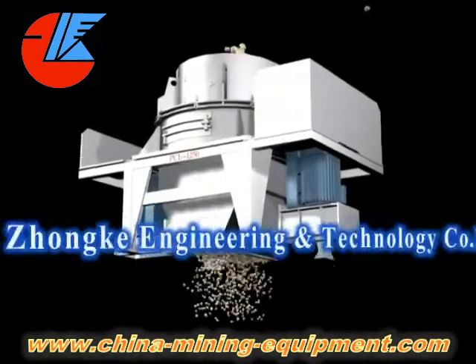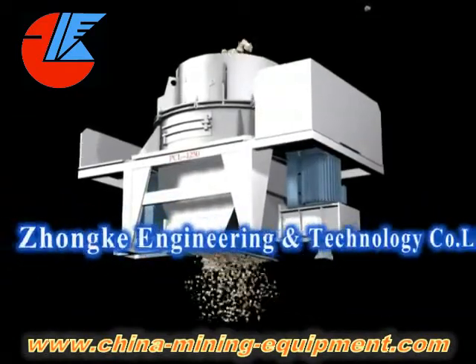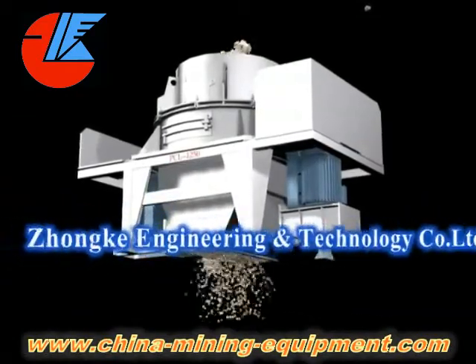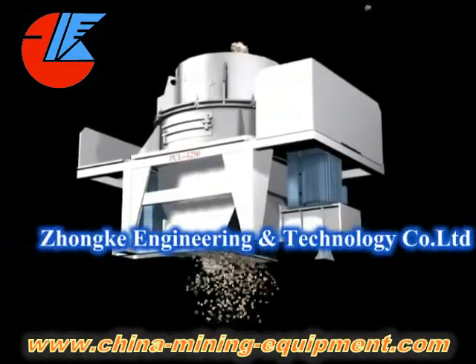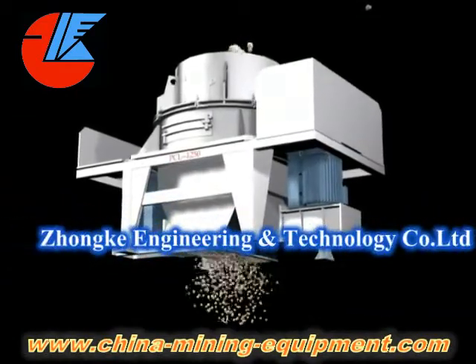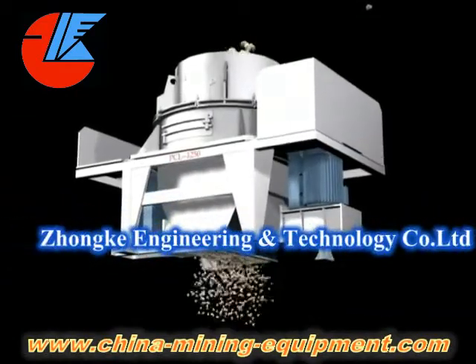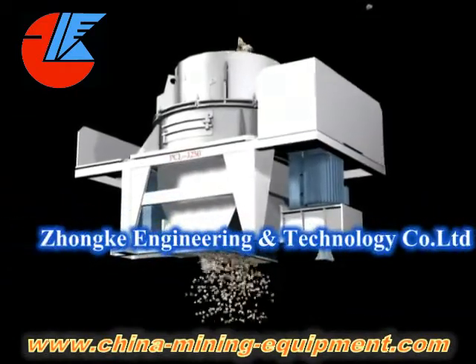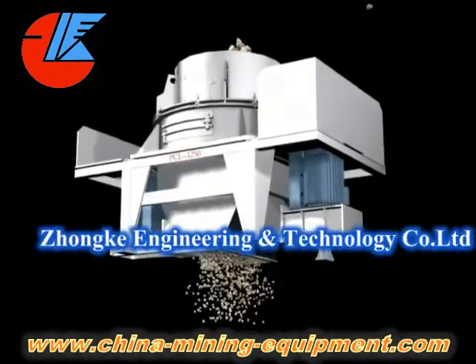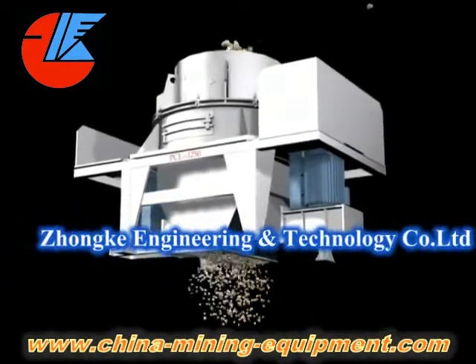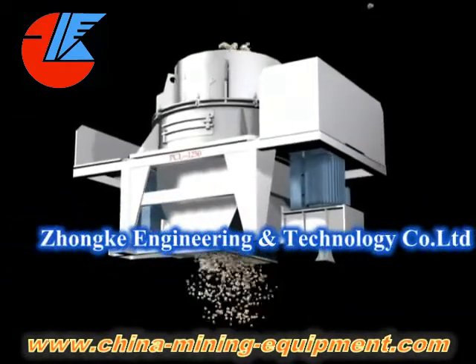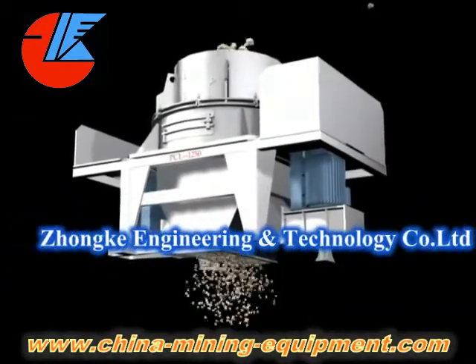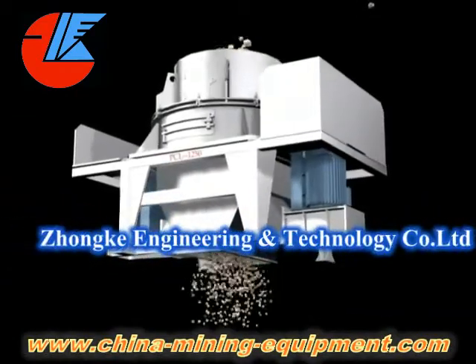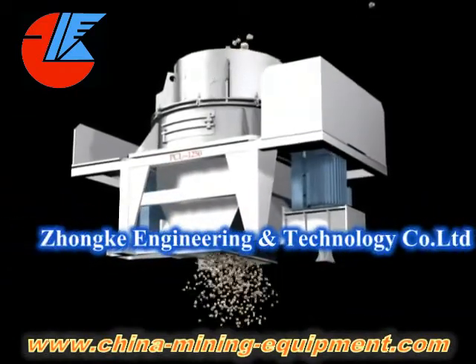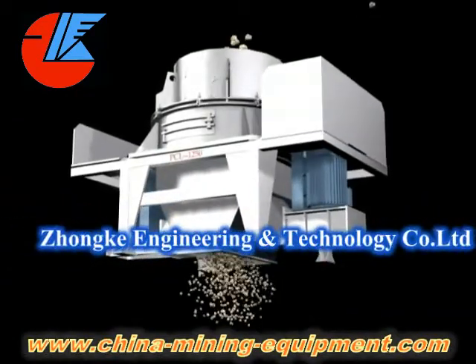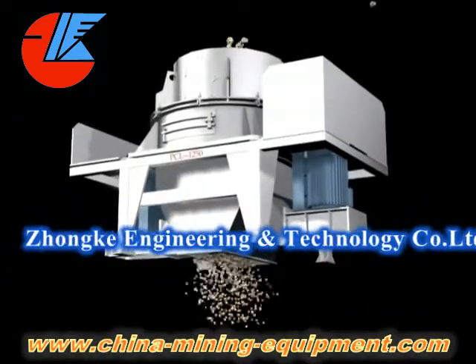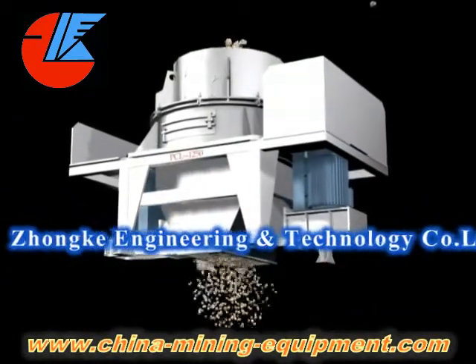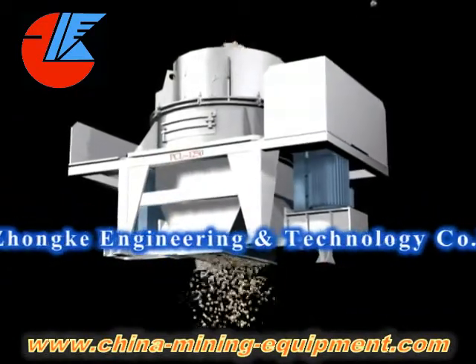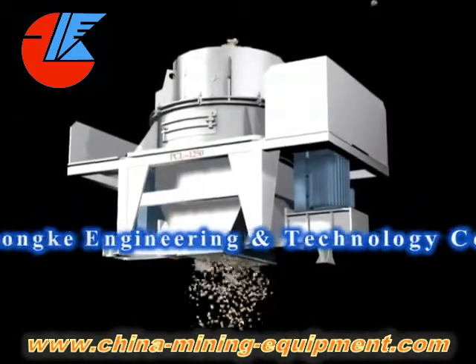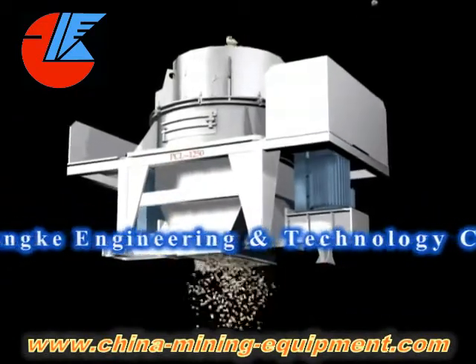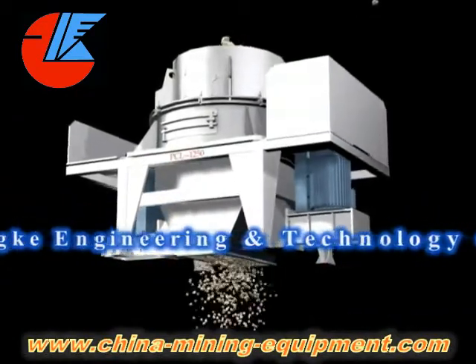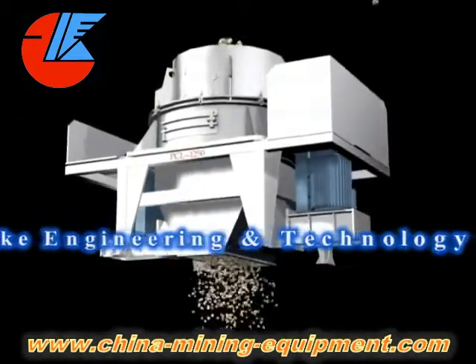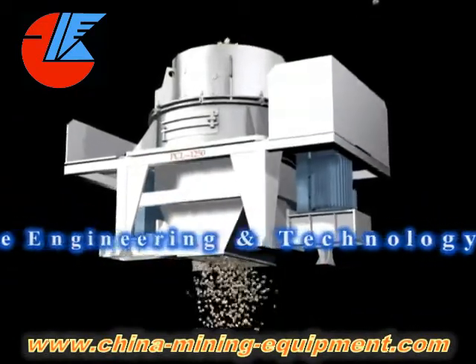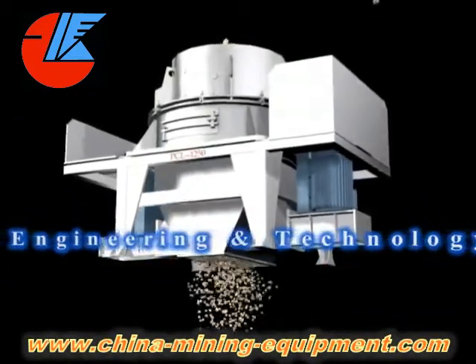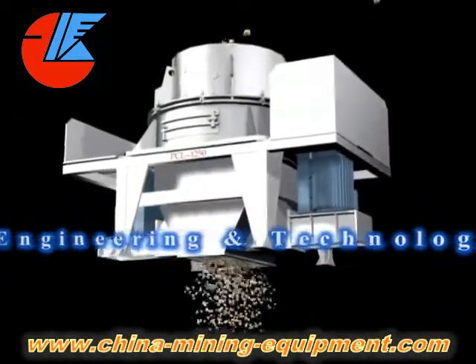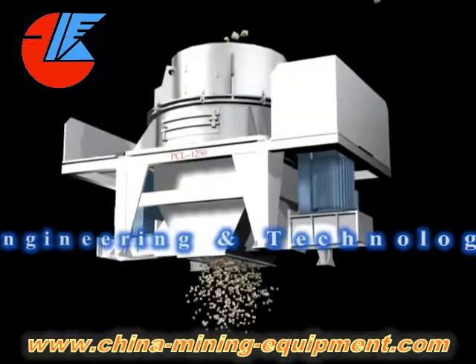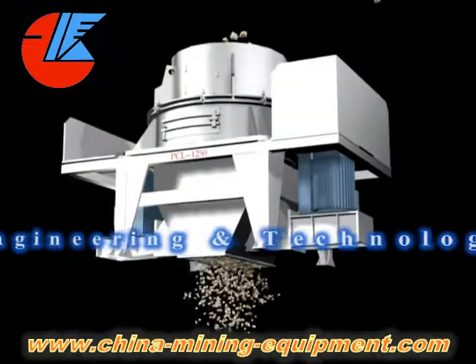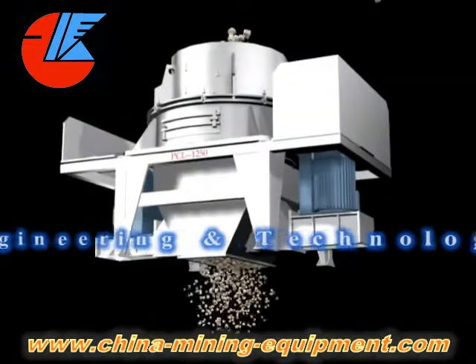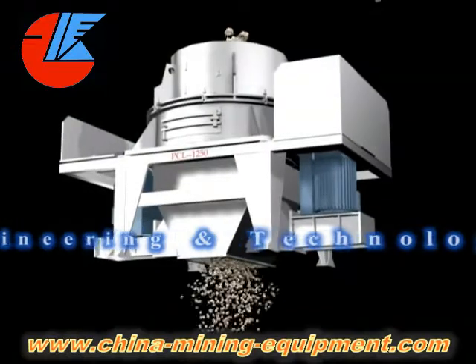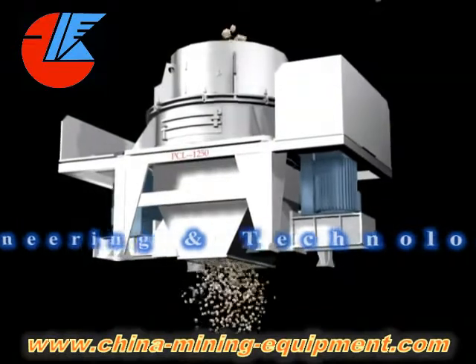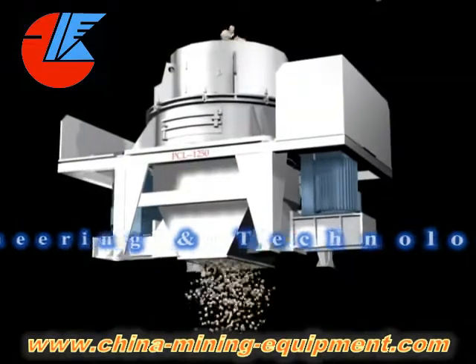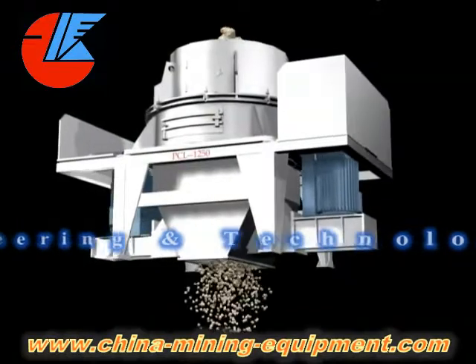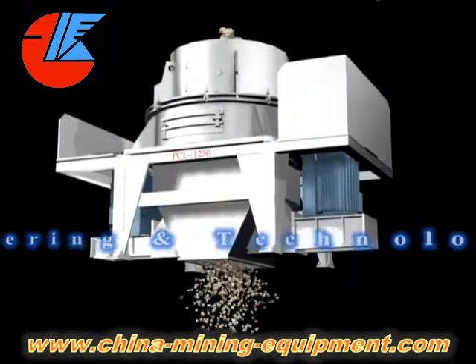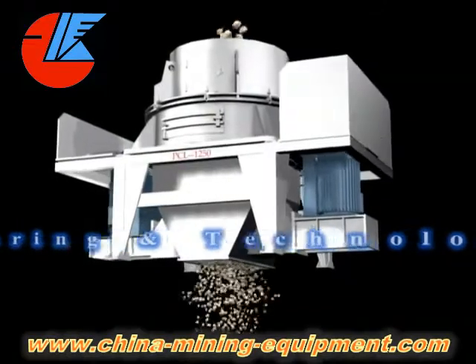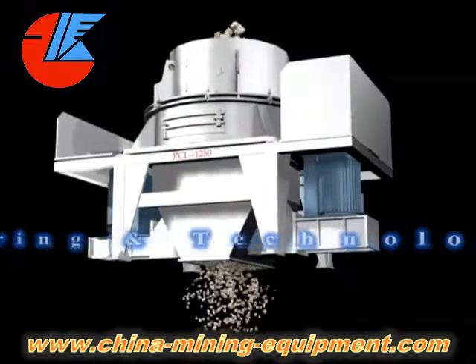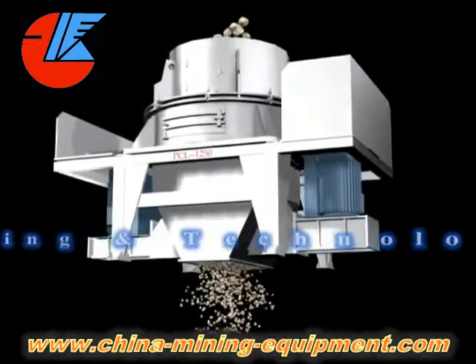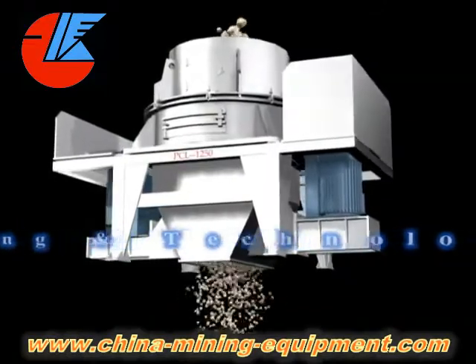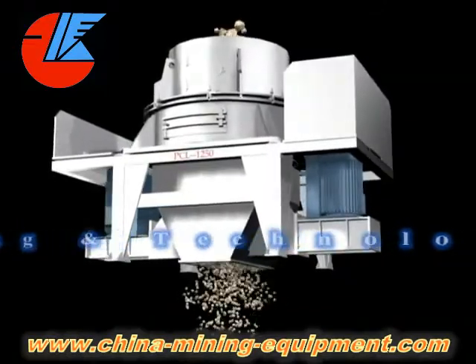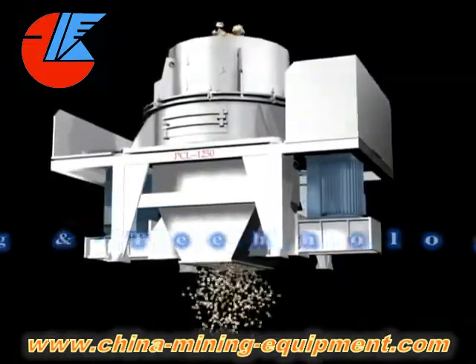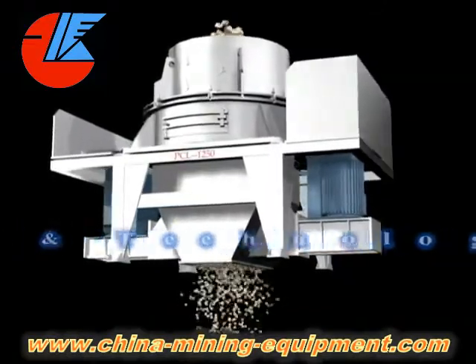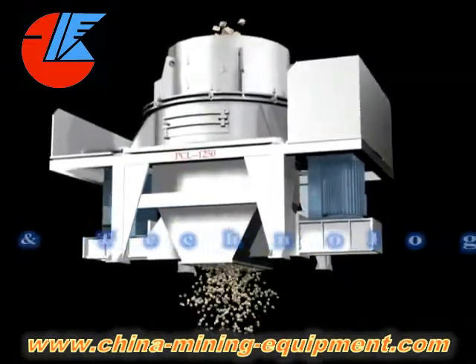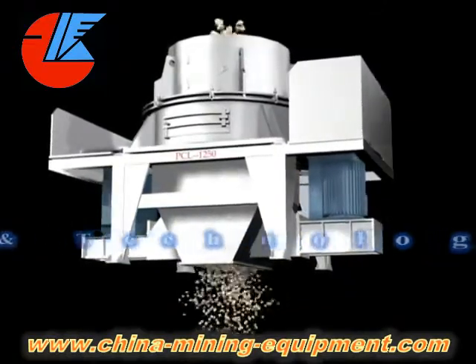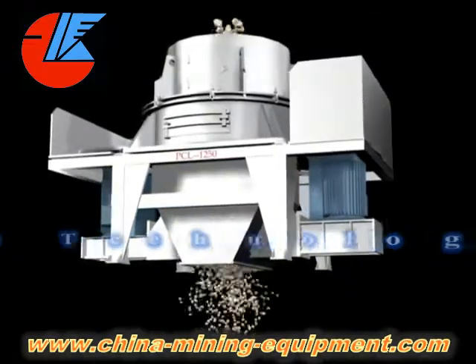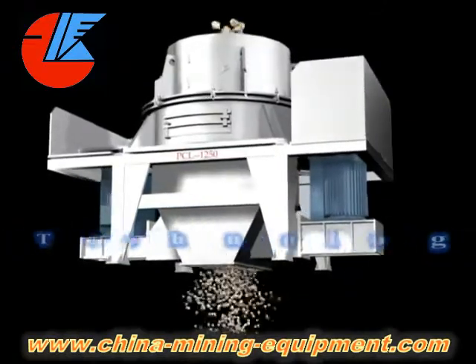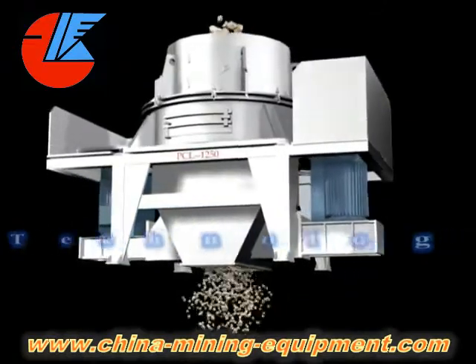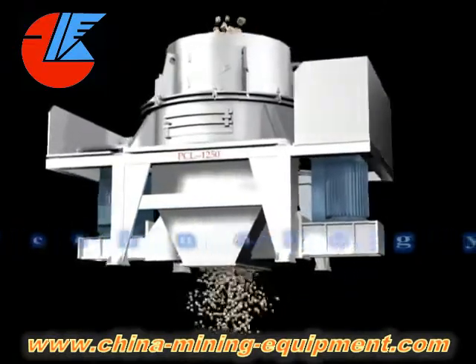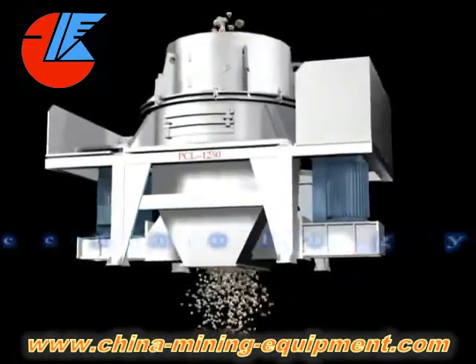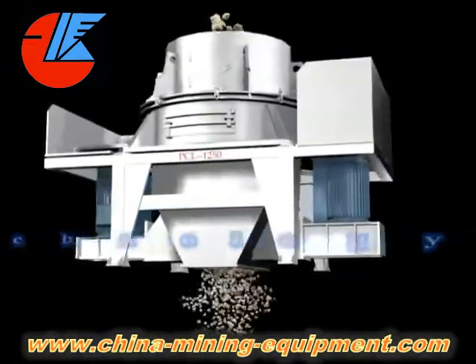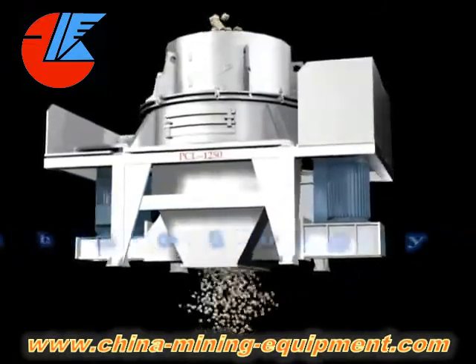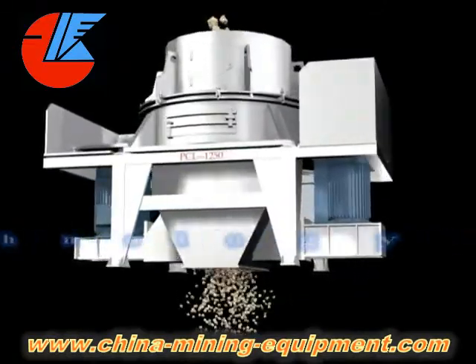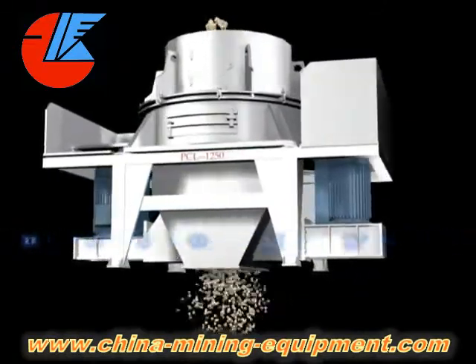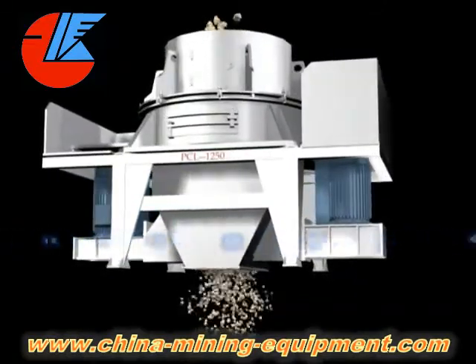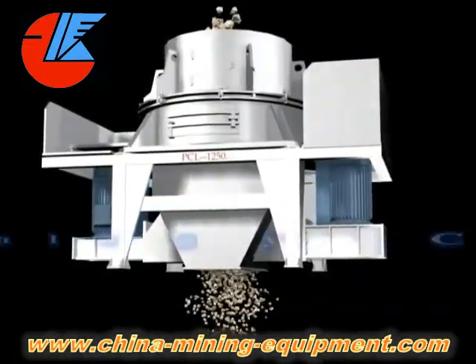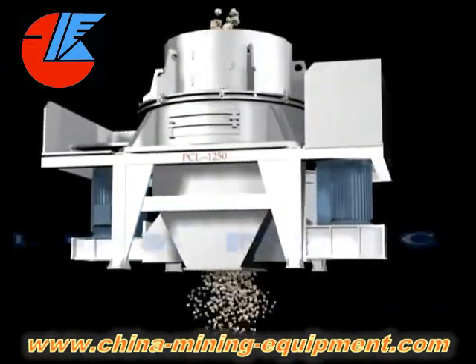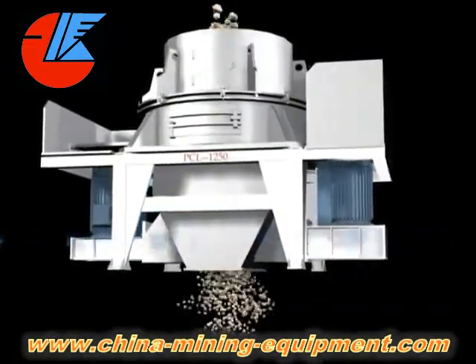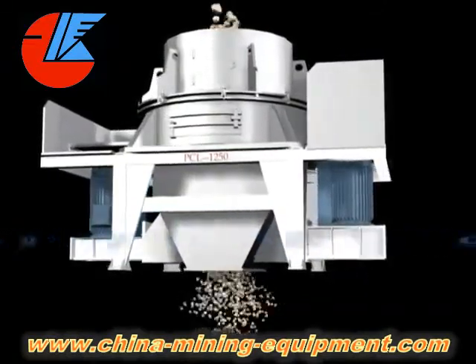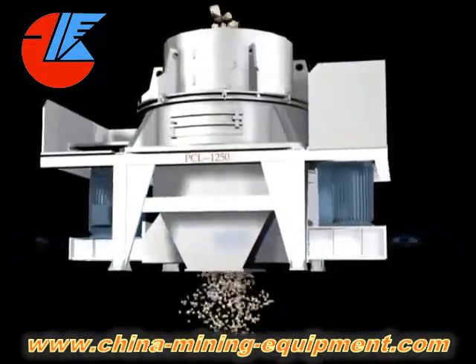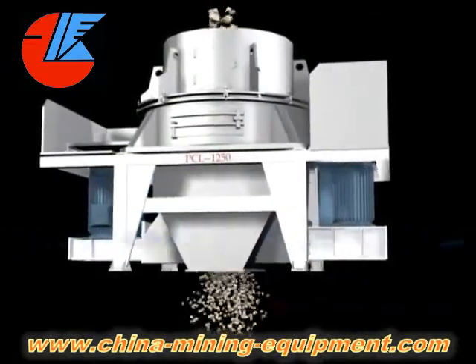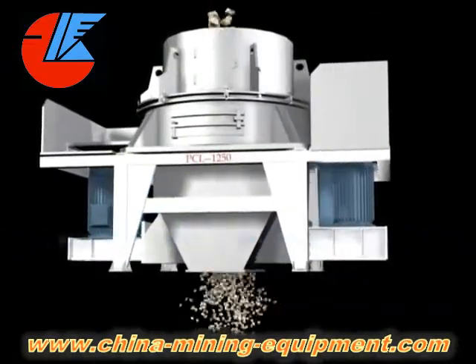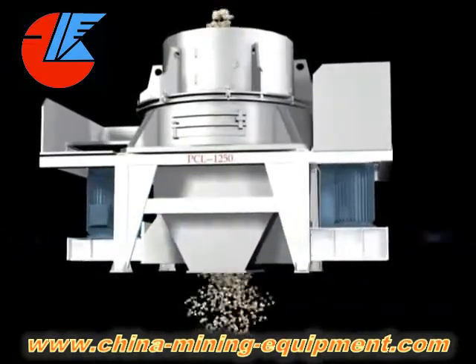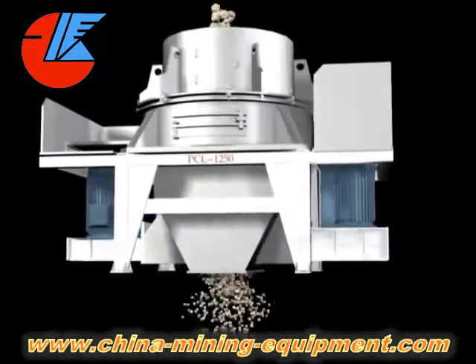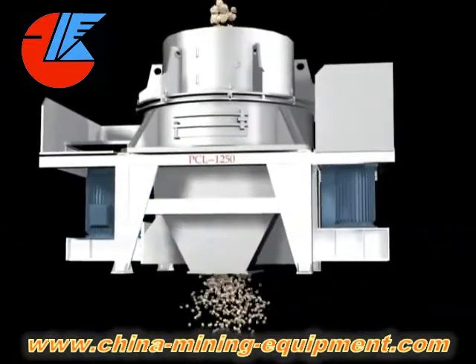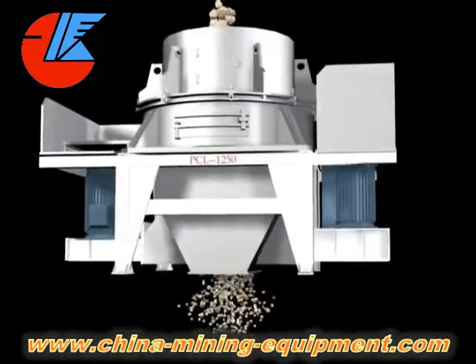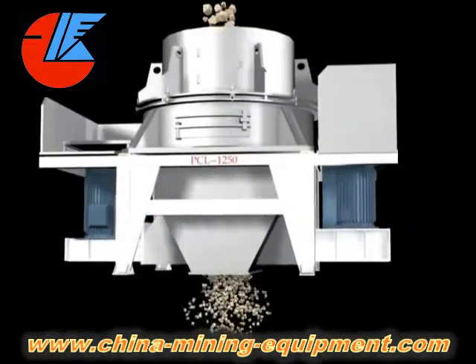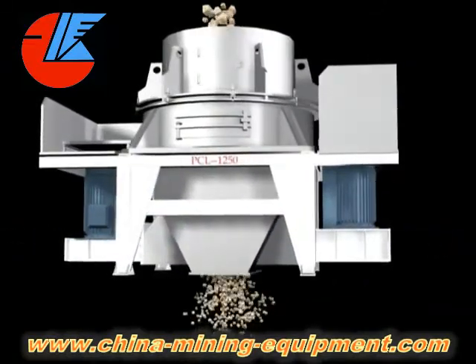With alloy blade and hammer, the useful life is extended. The lubricant system solves the lock problem of the main shaft.